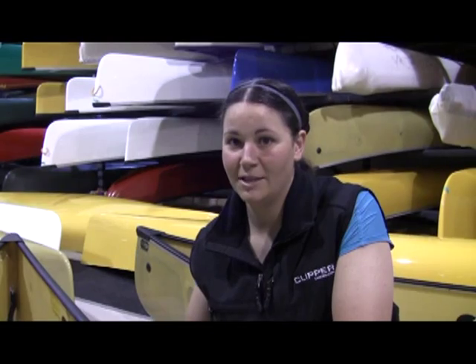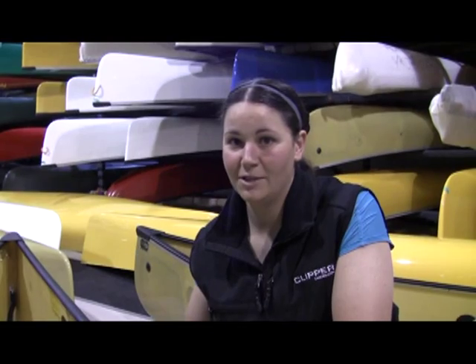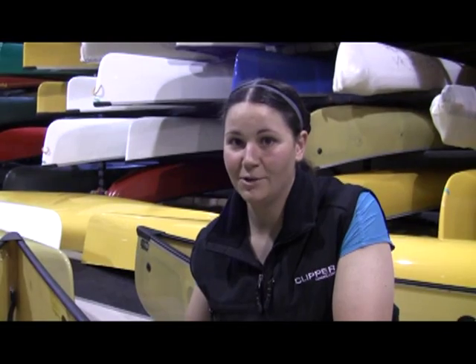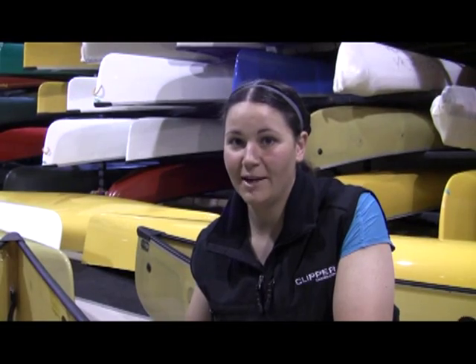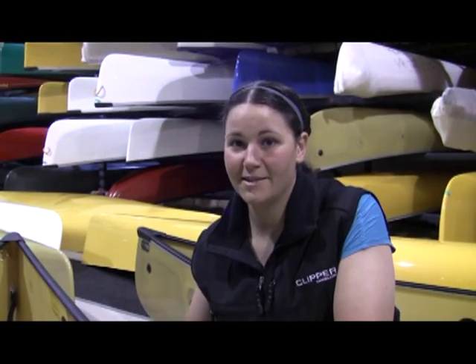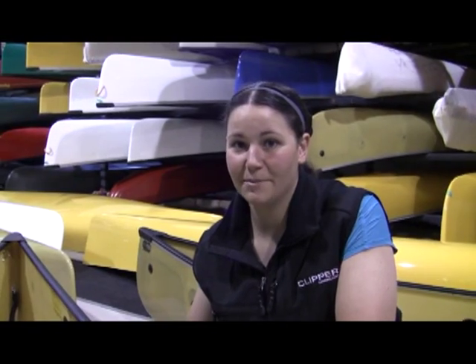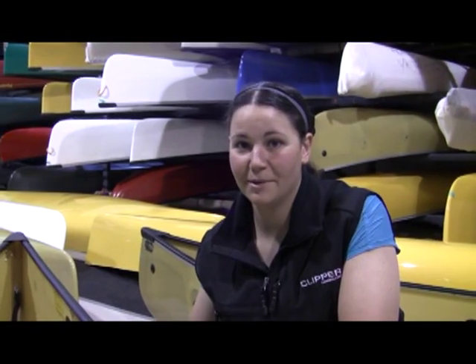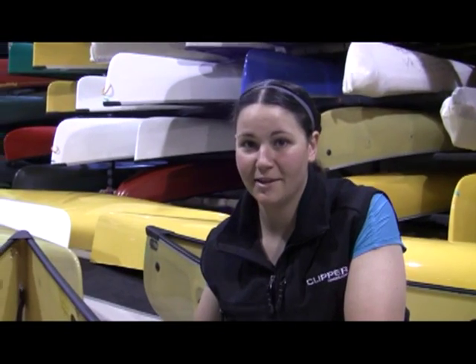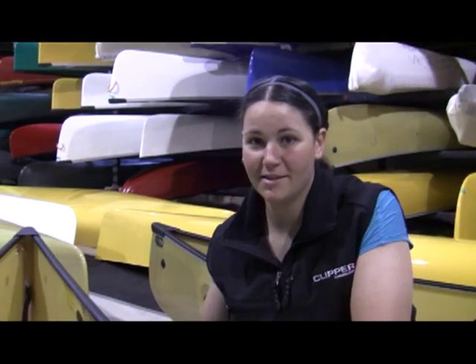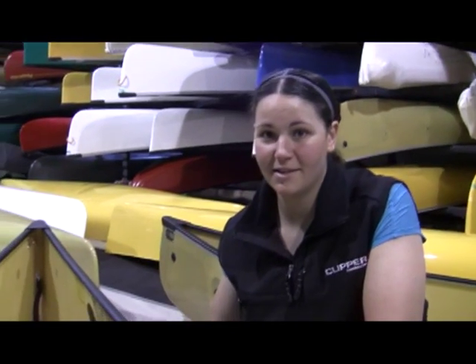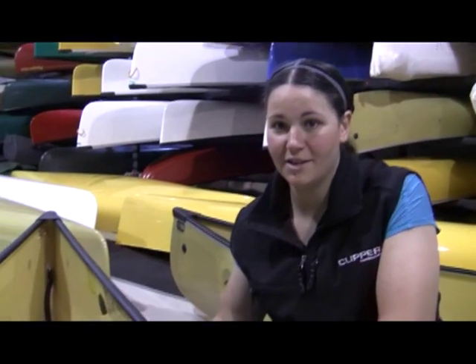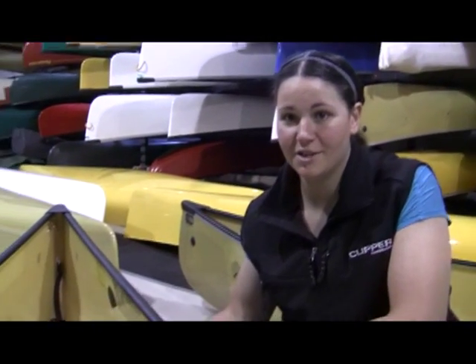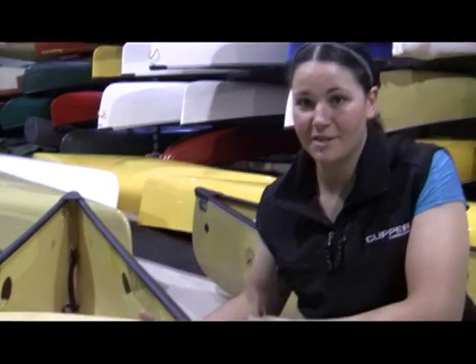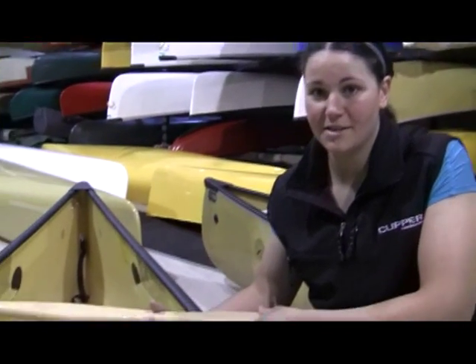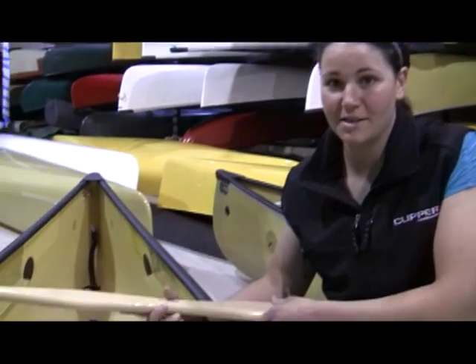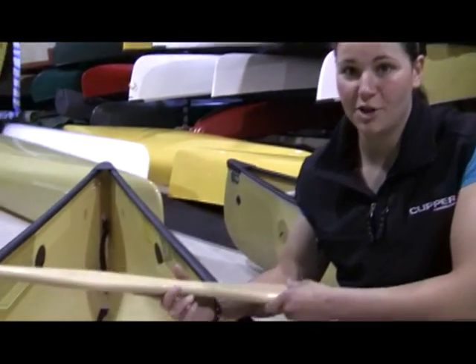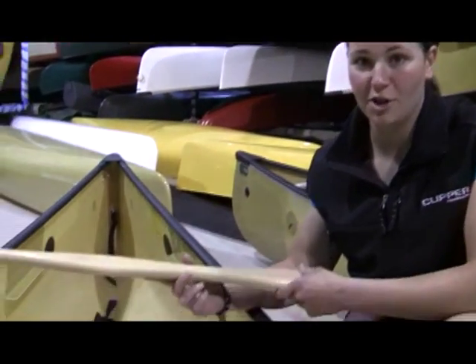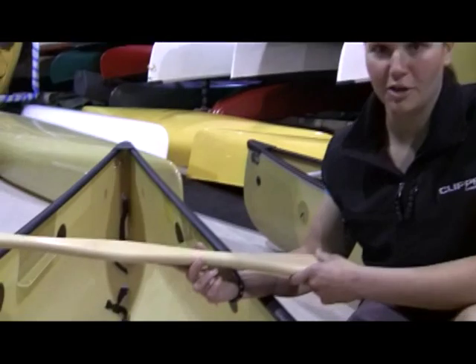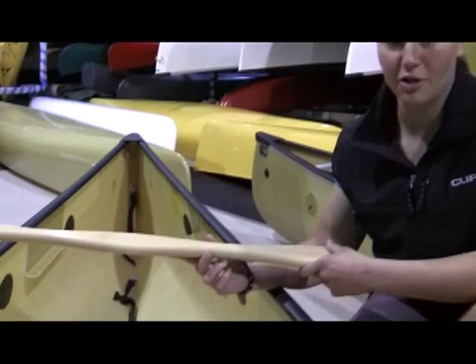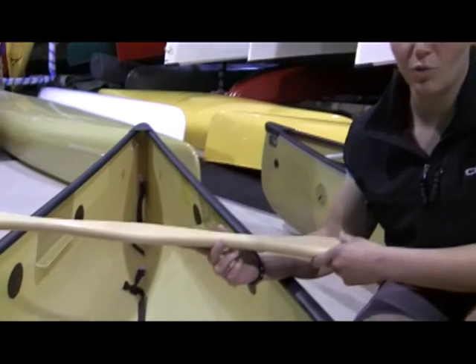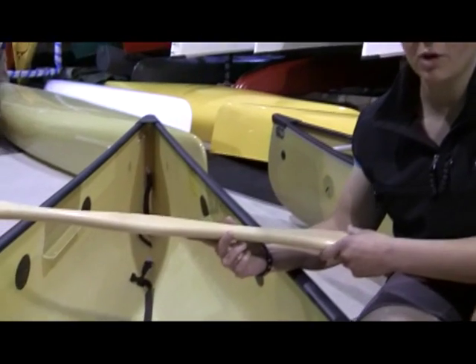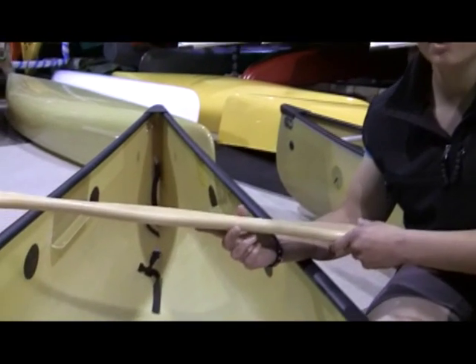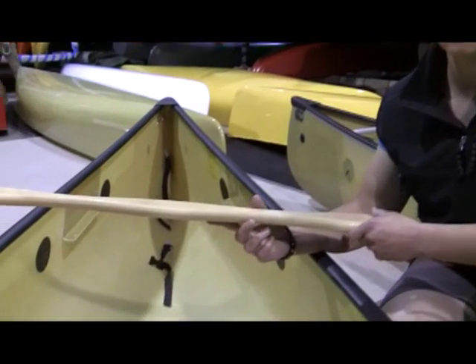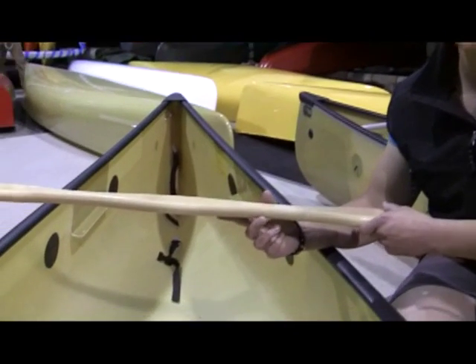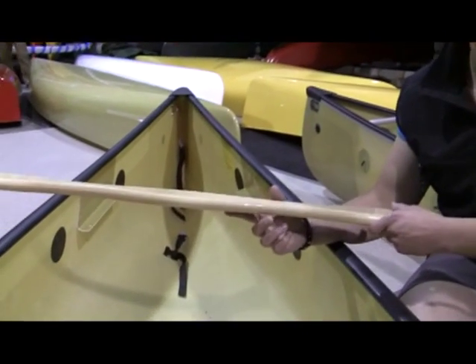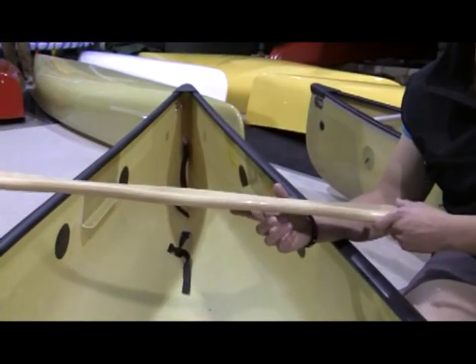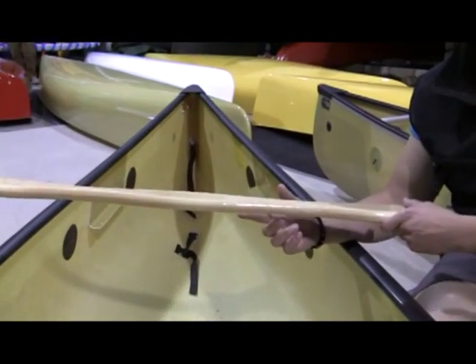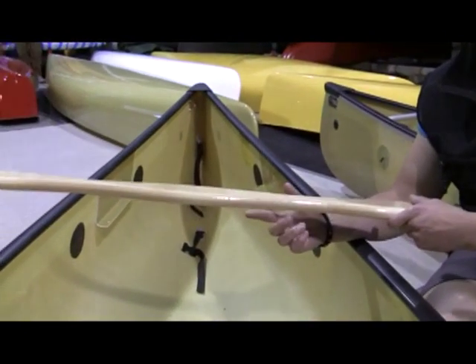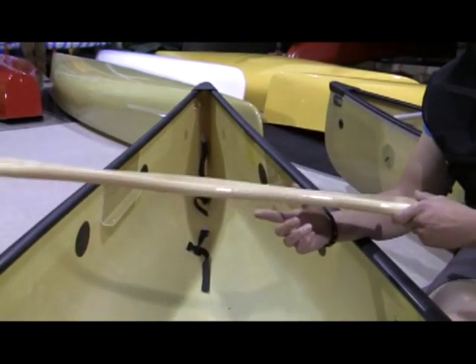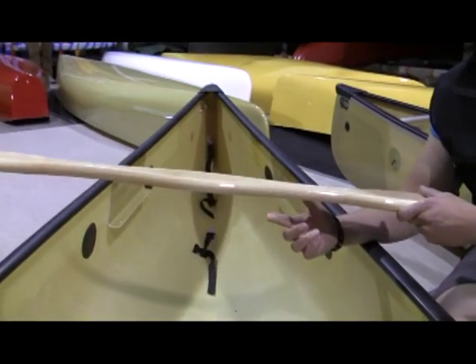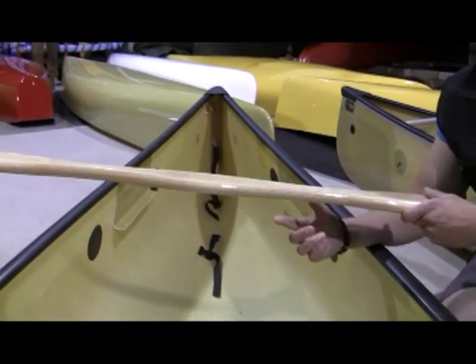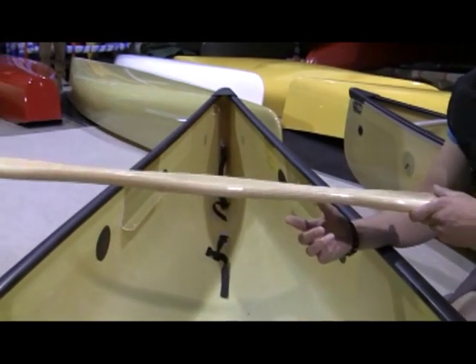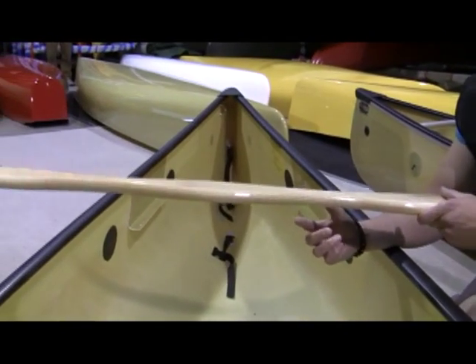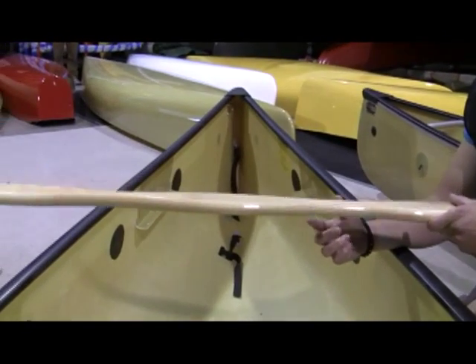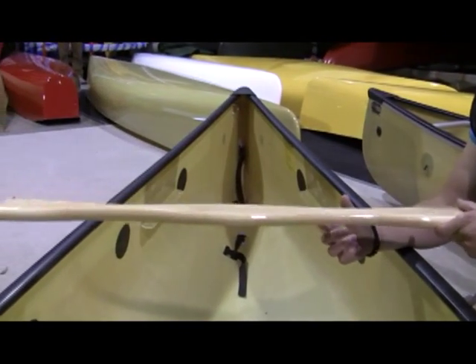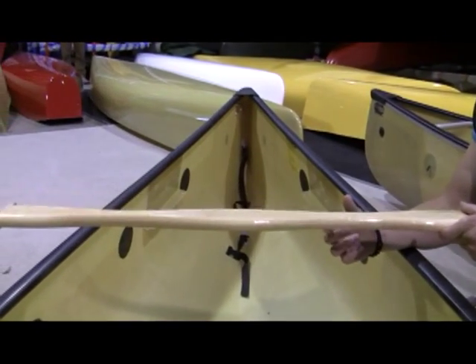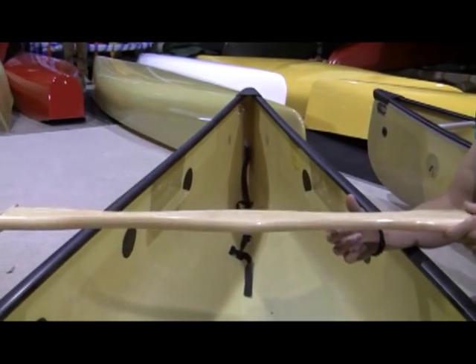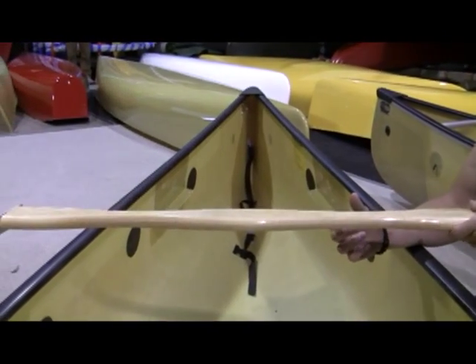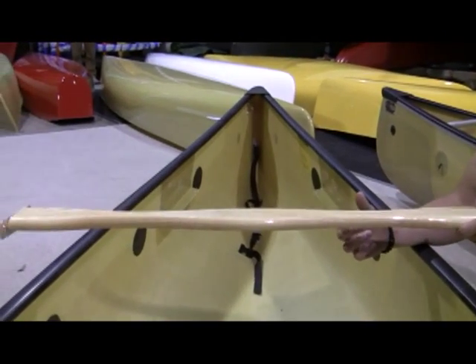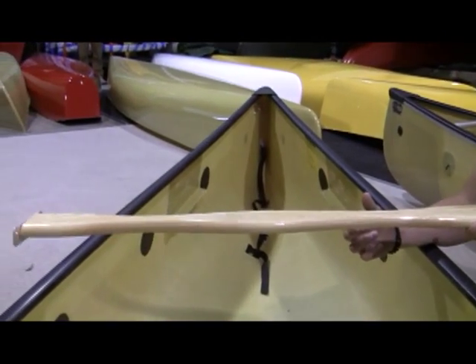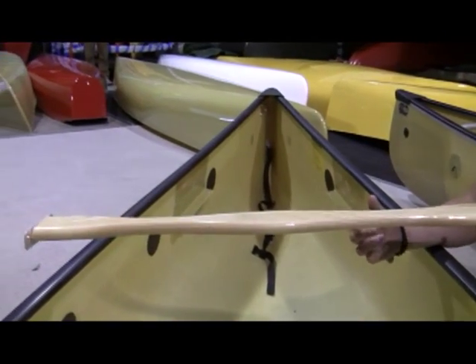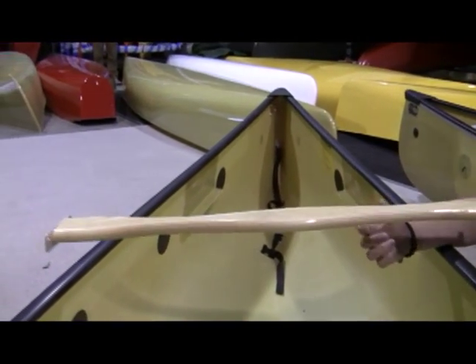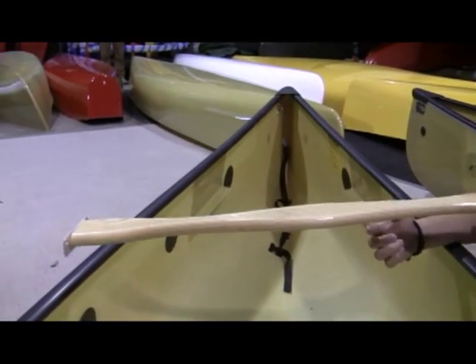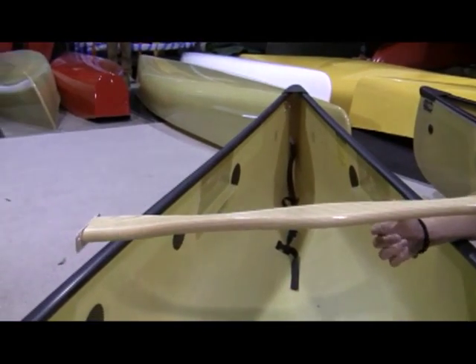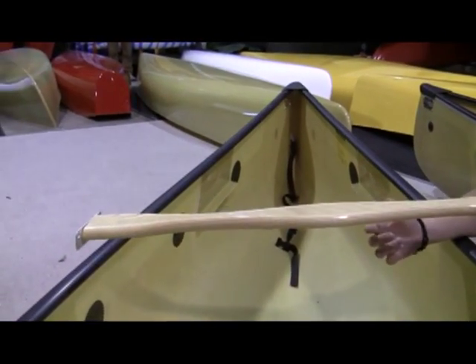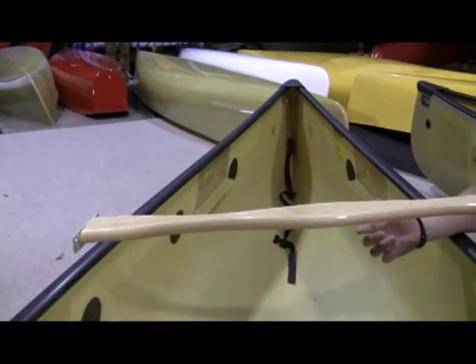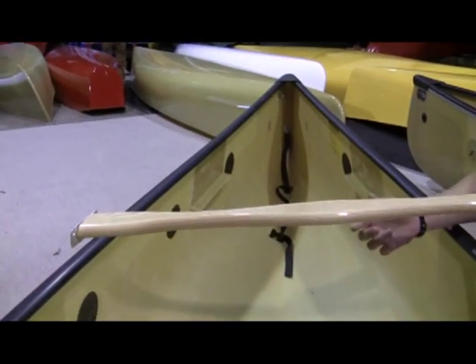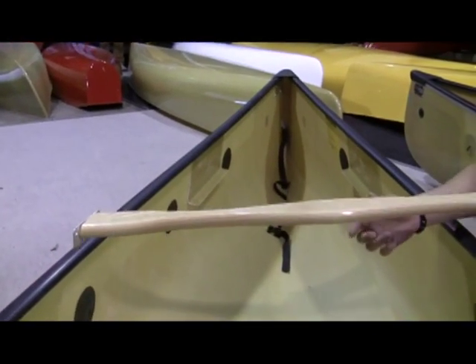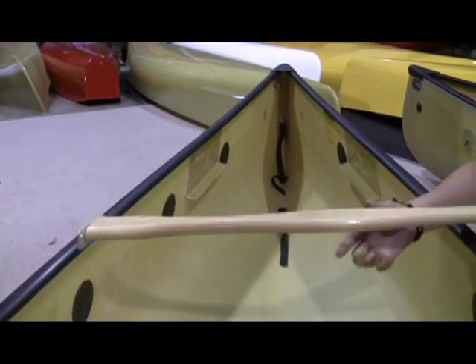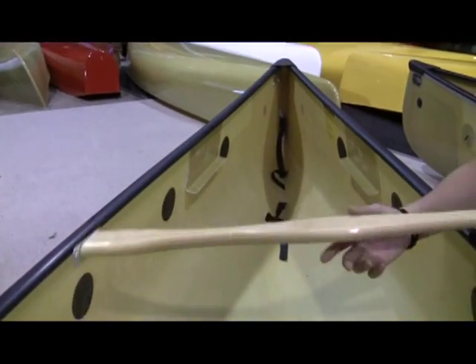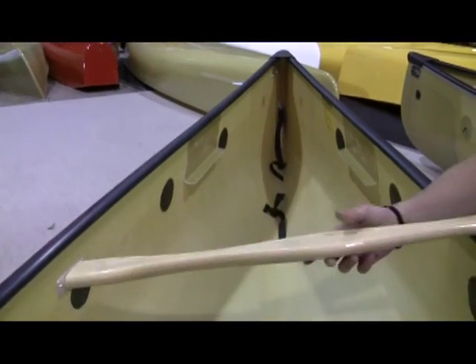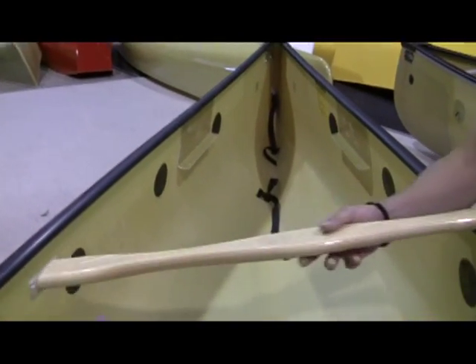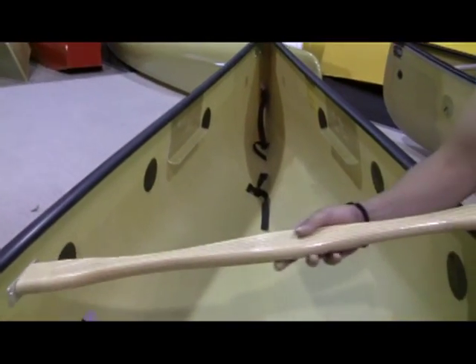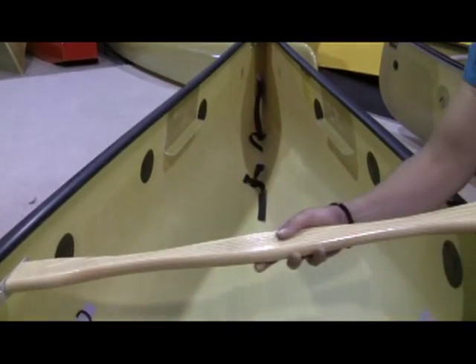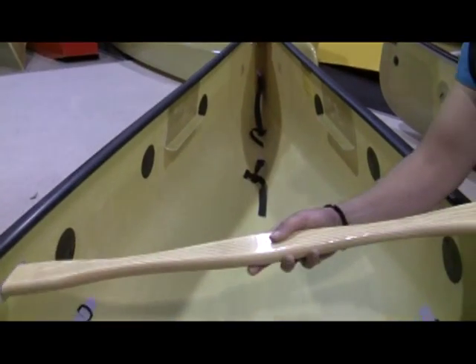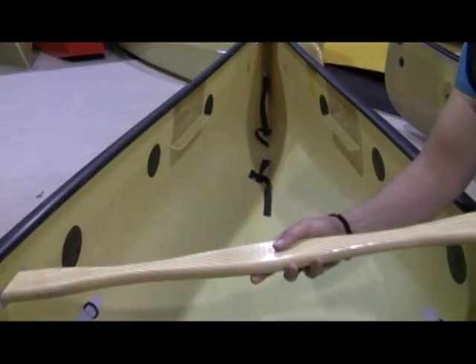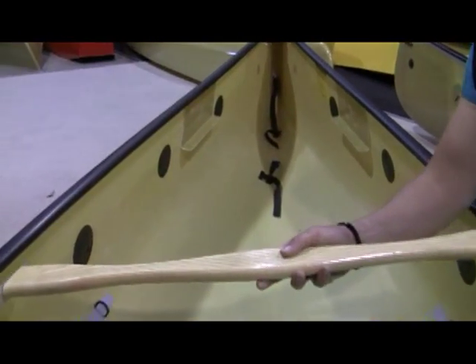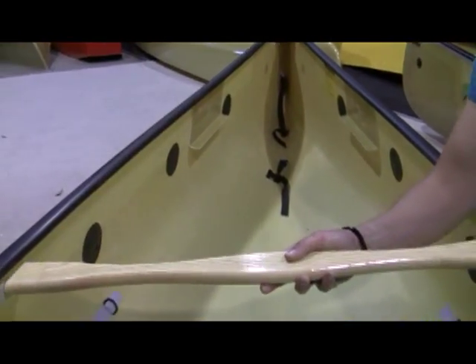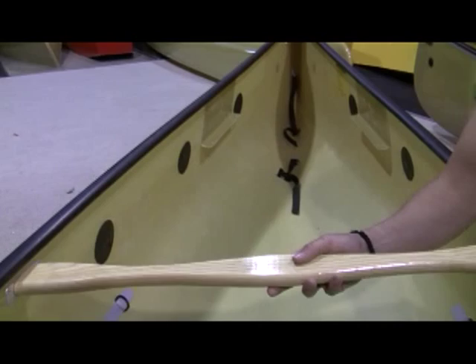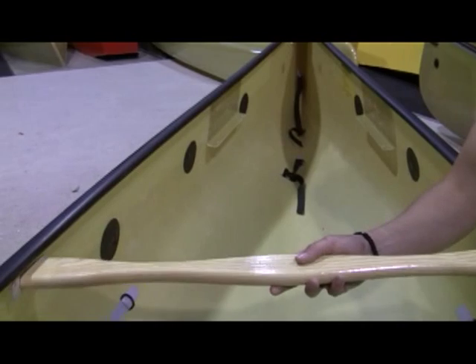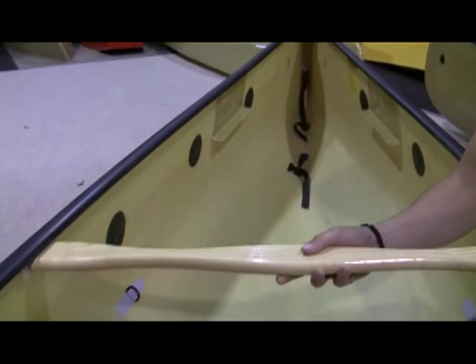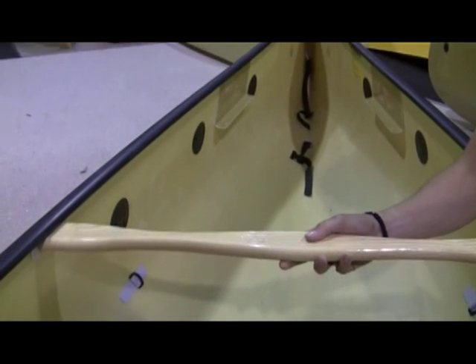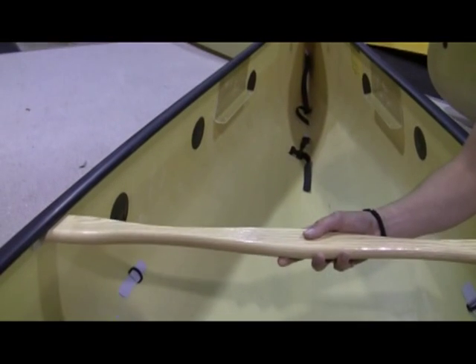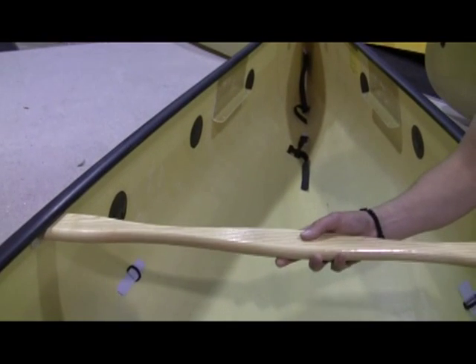Next up in the installation is installing the thwart. It doesn't matter which thwart you've got, as long as the holes are going to line up when you go to assemble it.